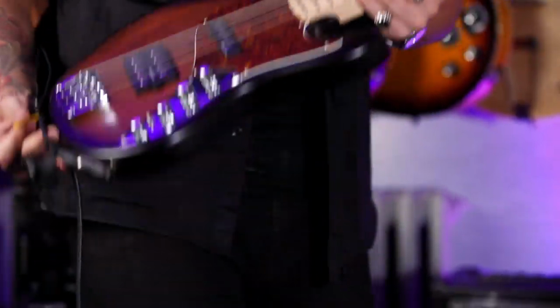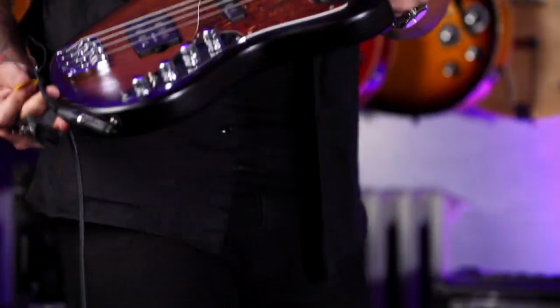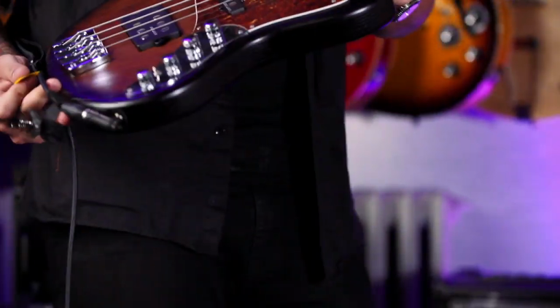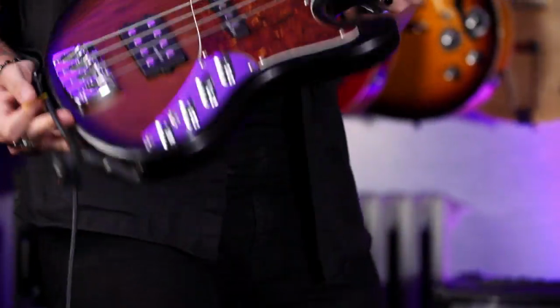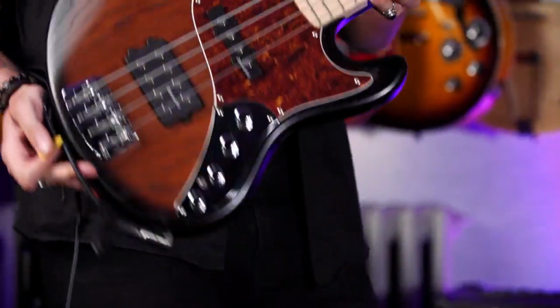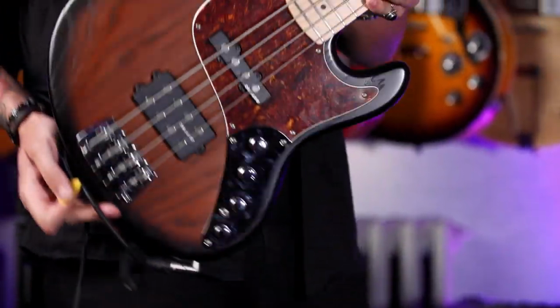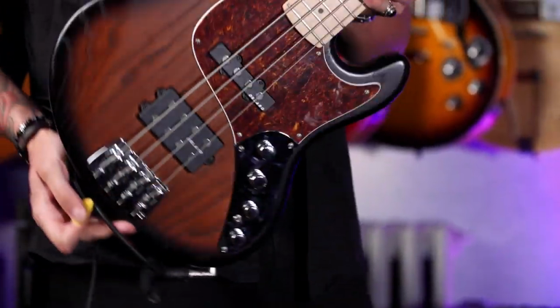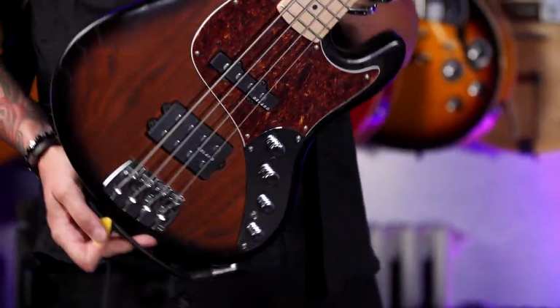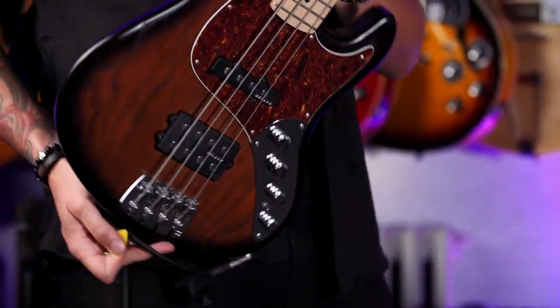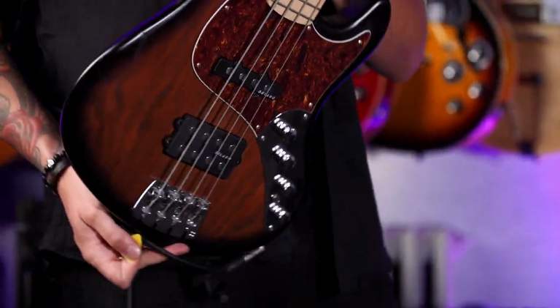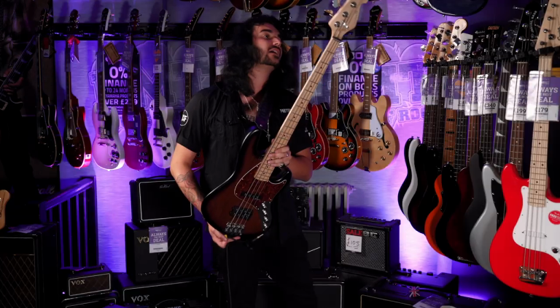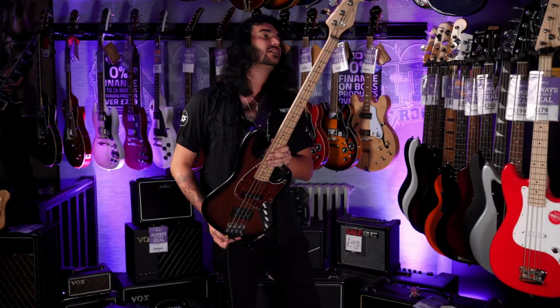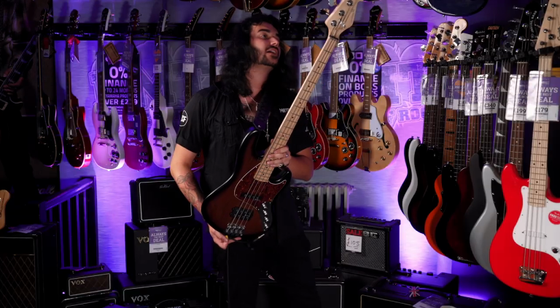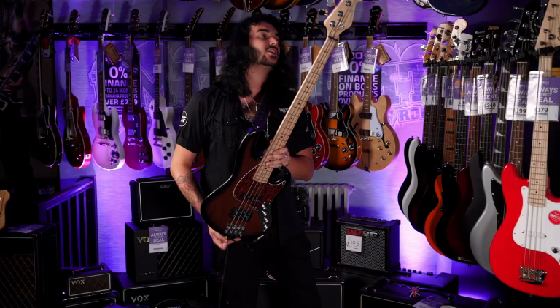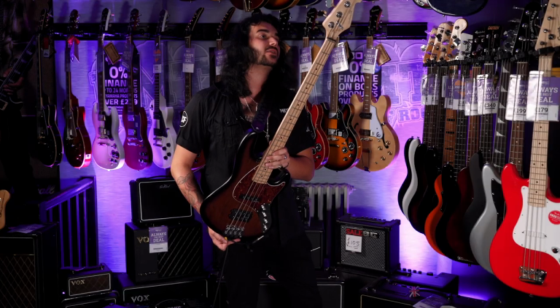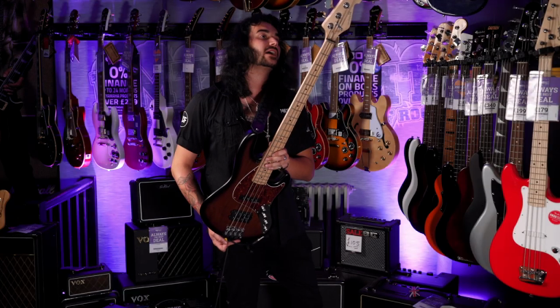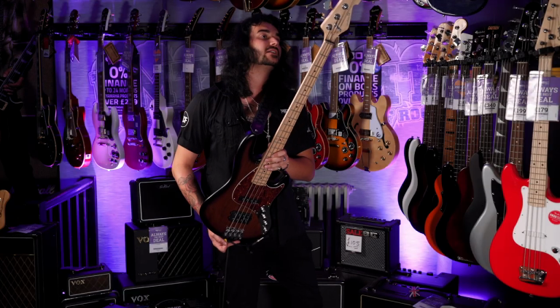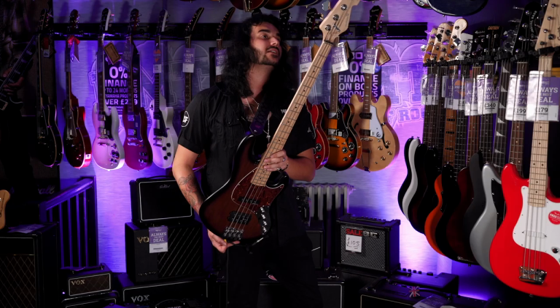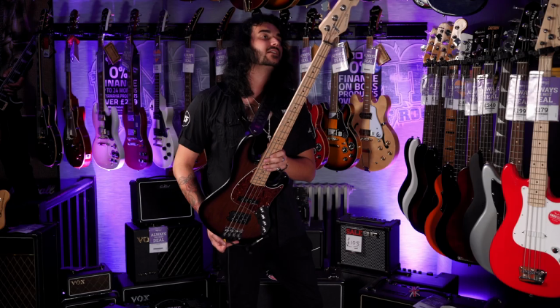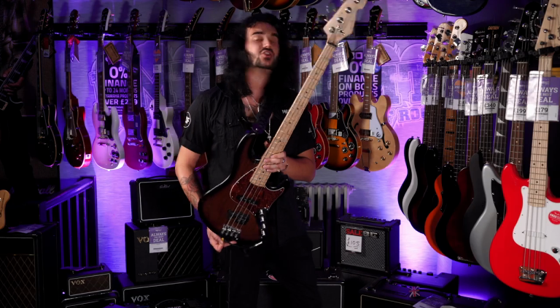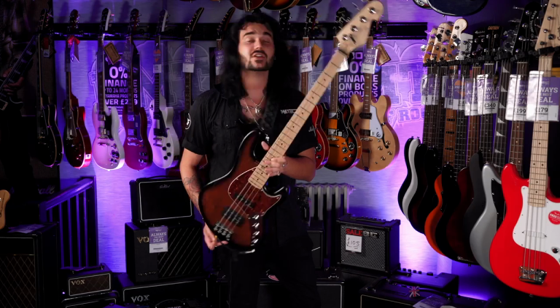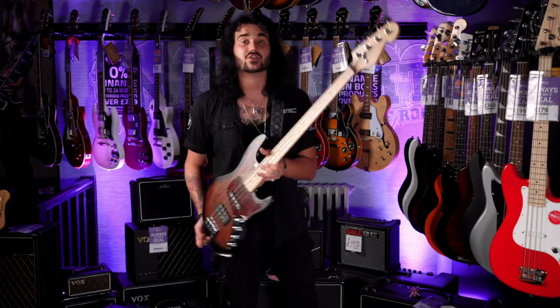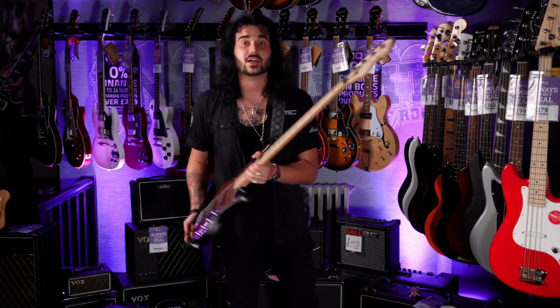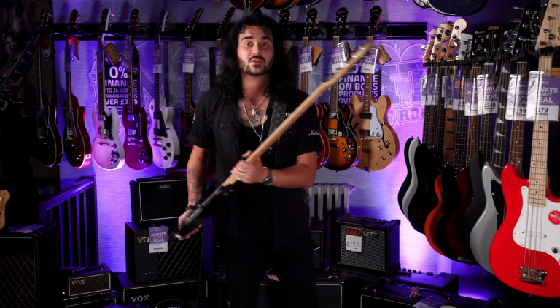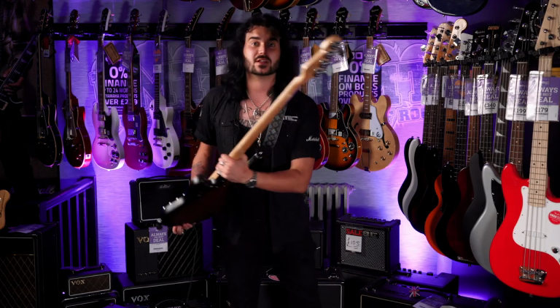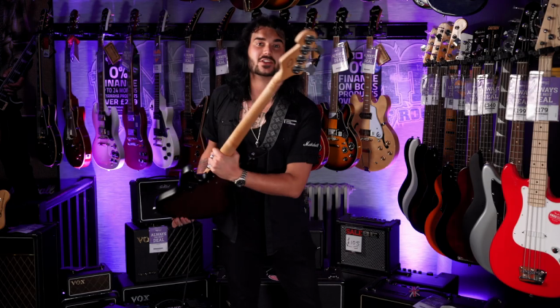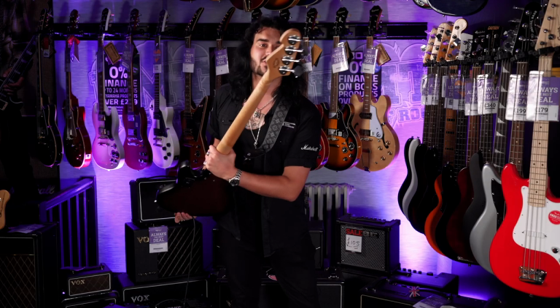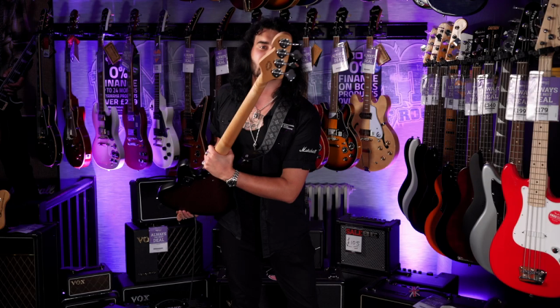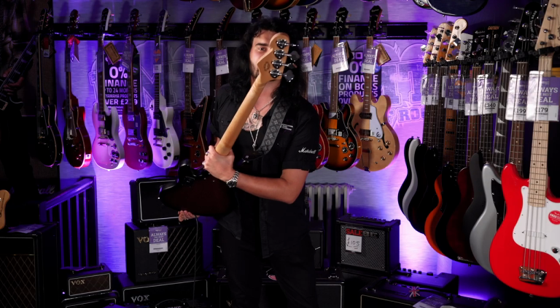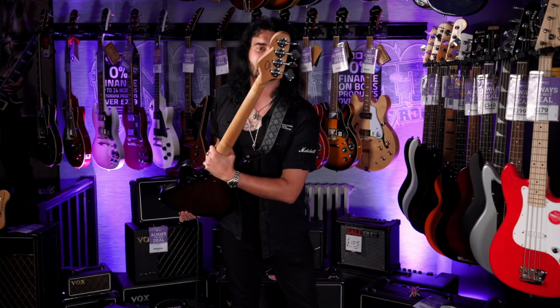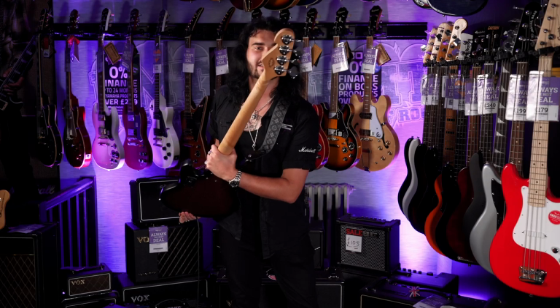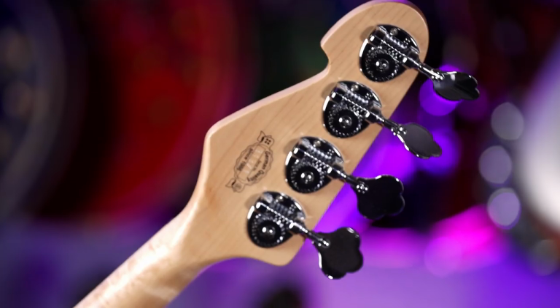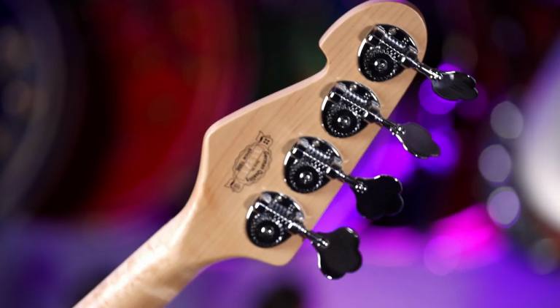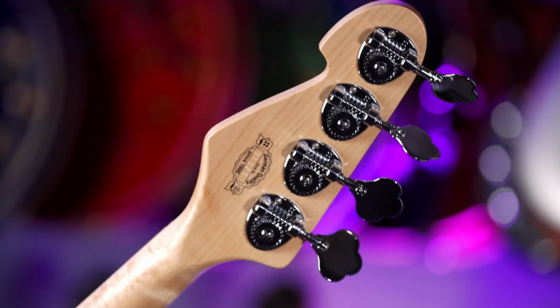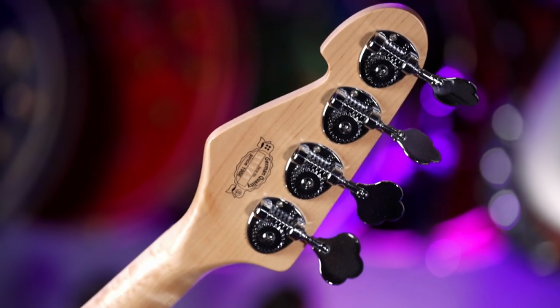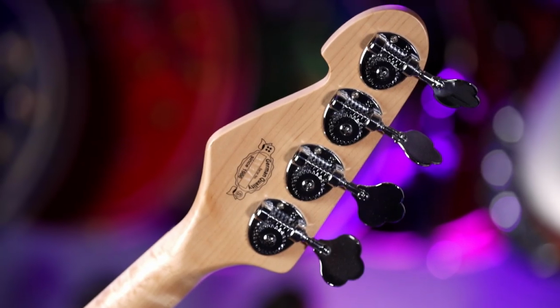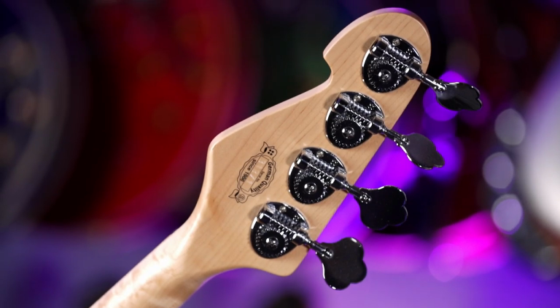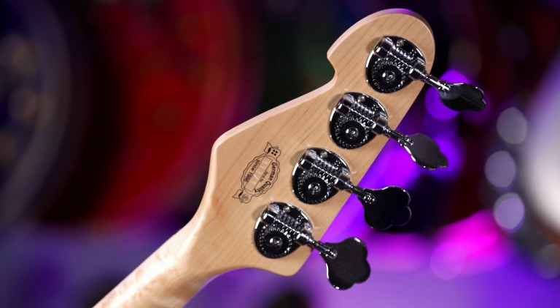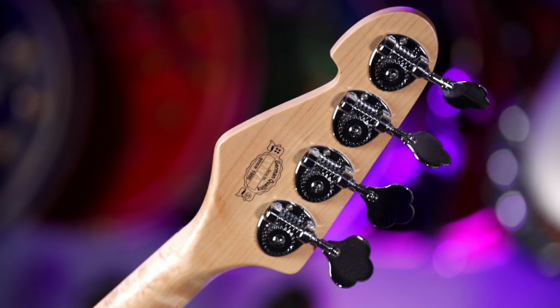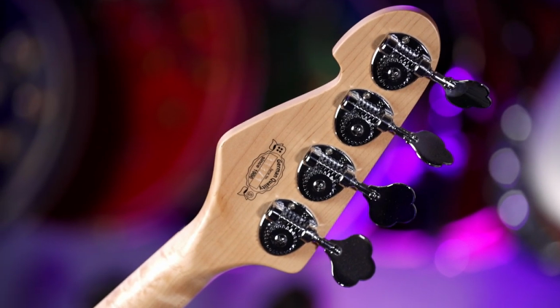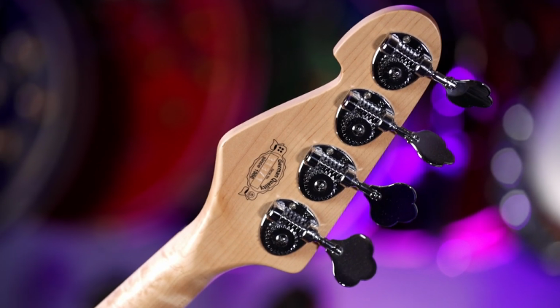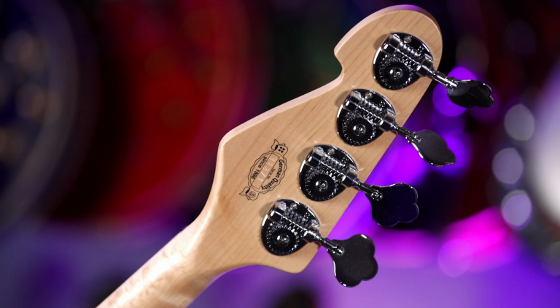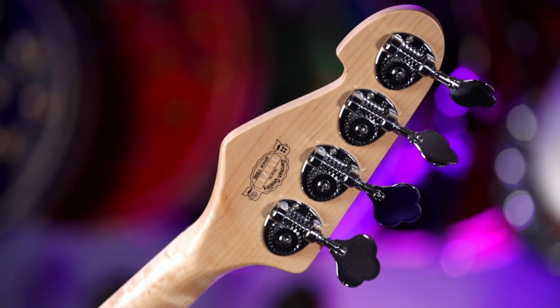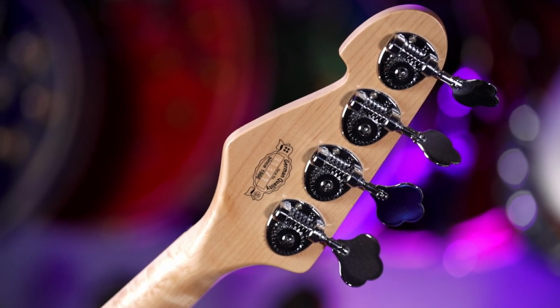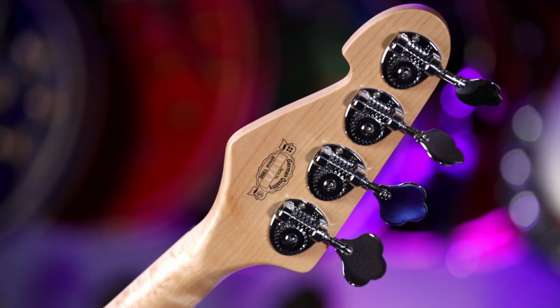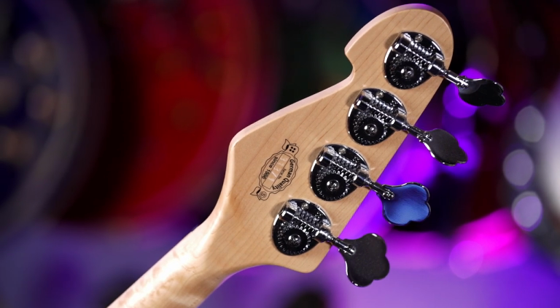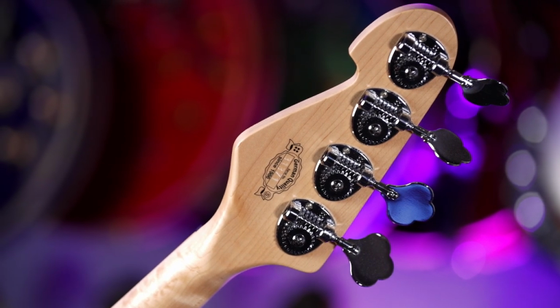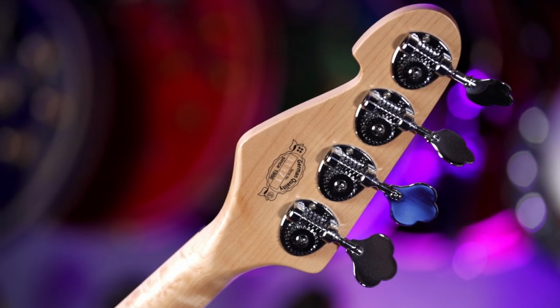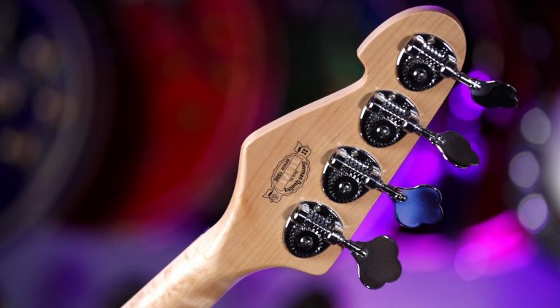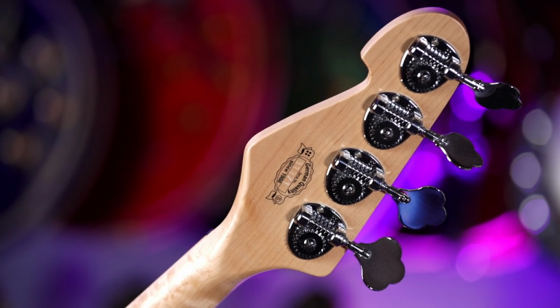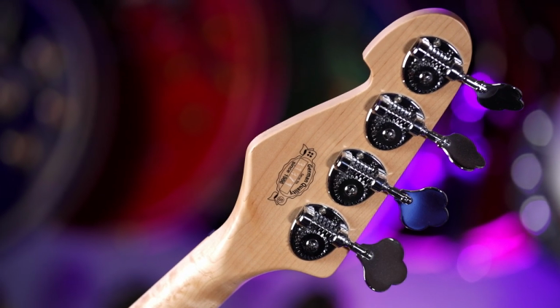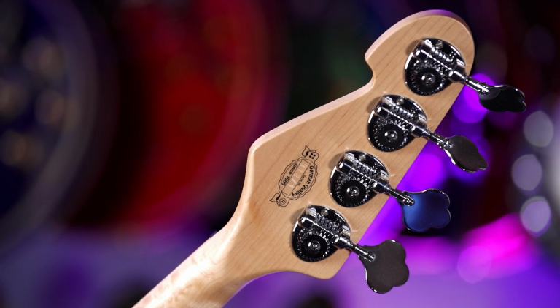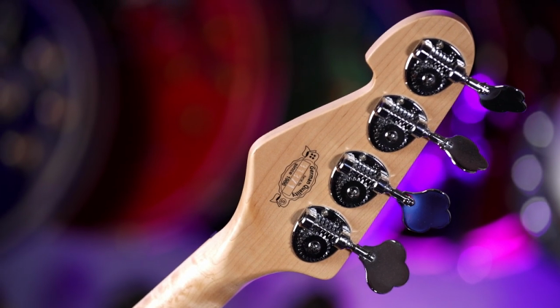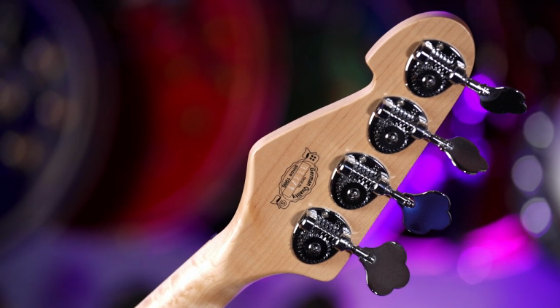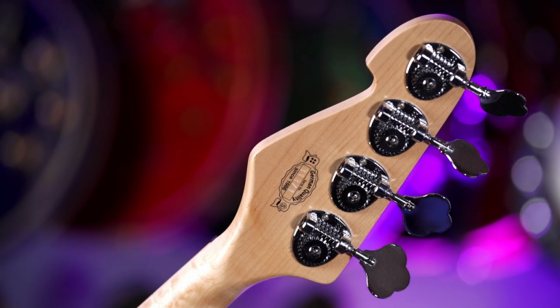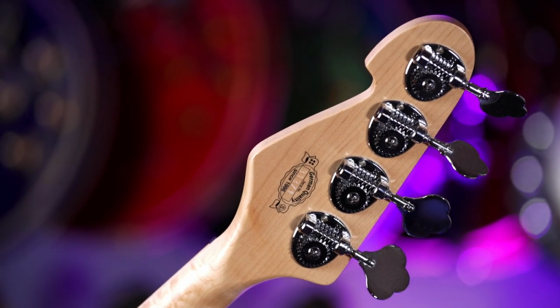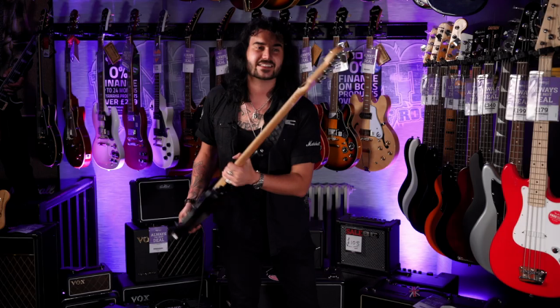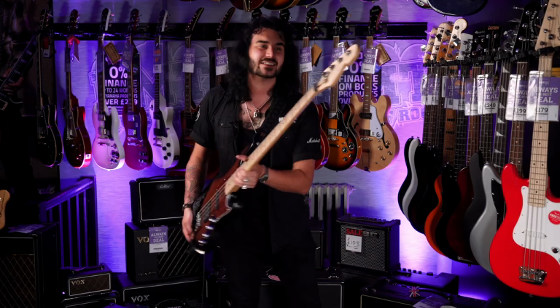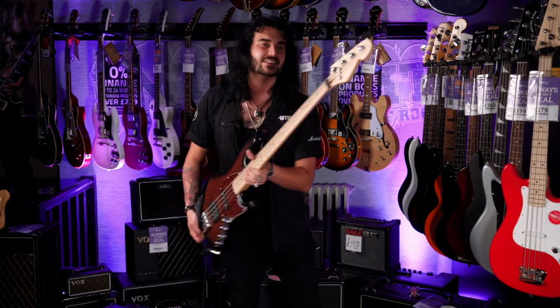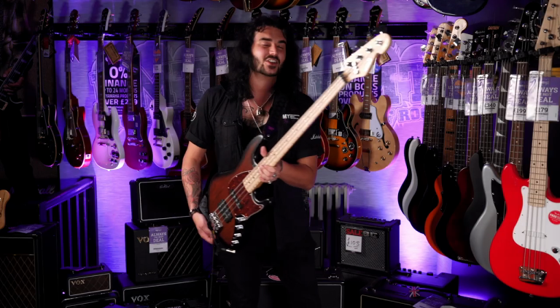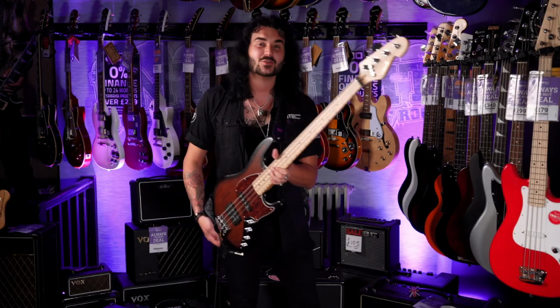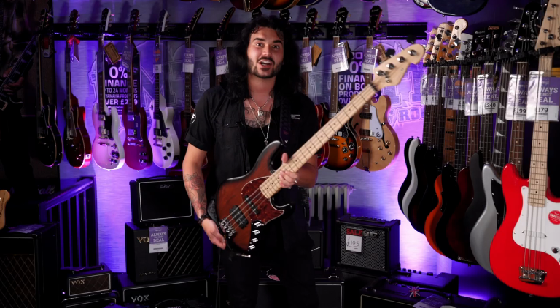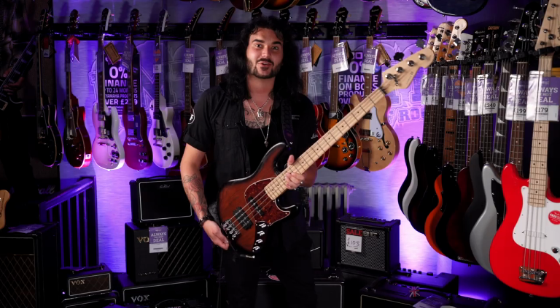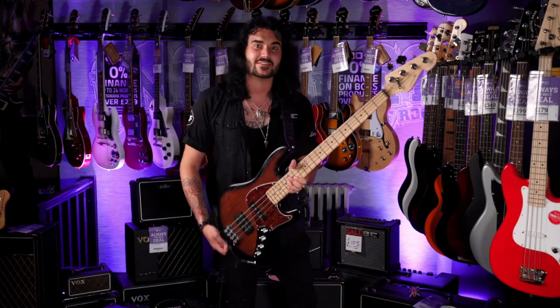Amazing basses, Sandberg. The tuners are great as well — look at the tuners. Let's end on that. Go and try one.